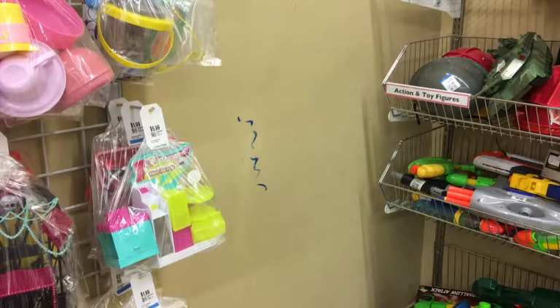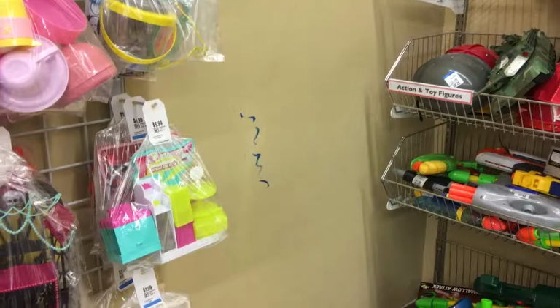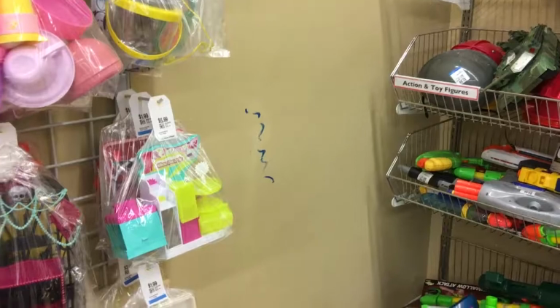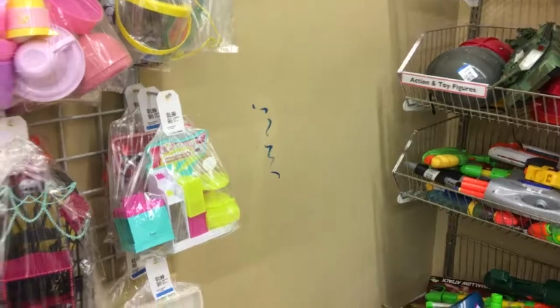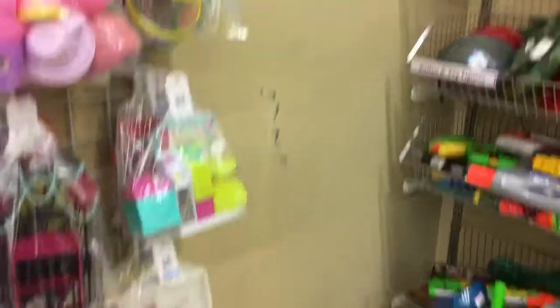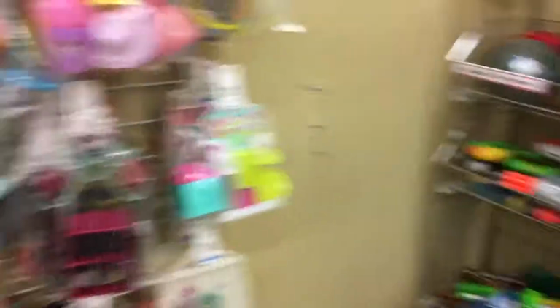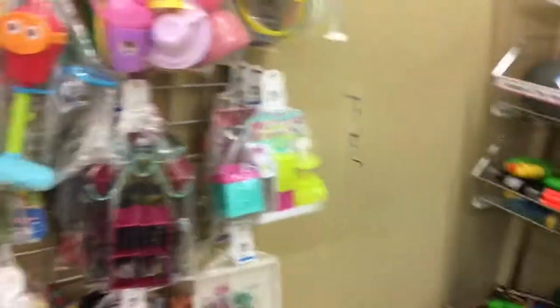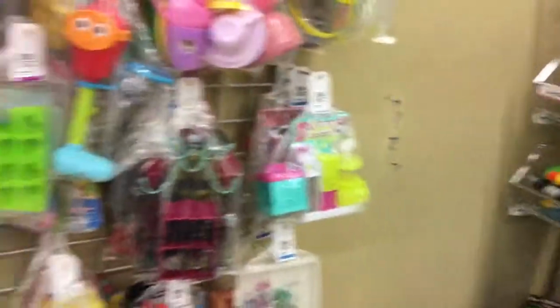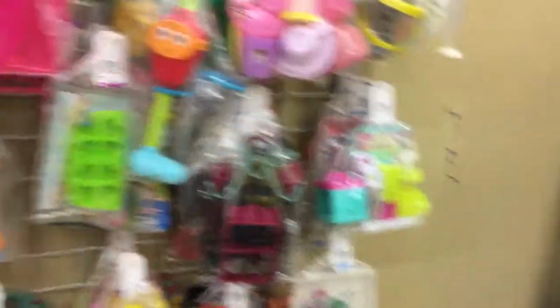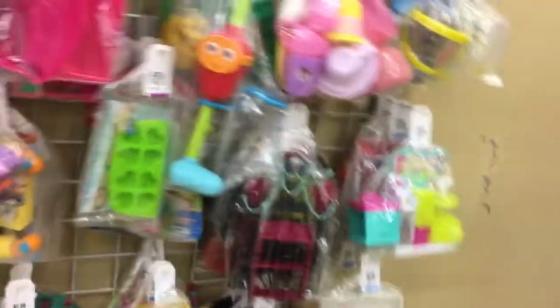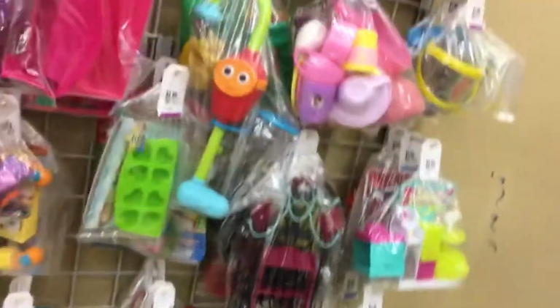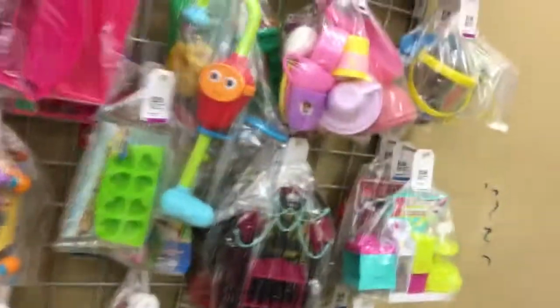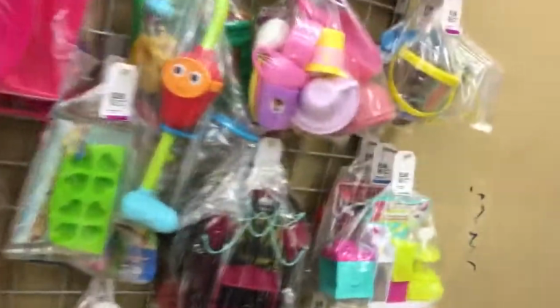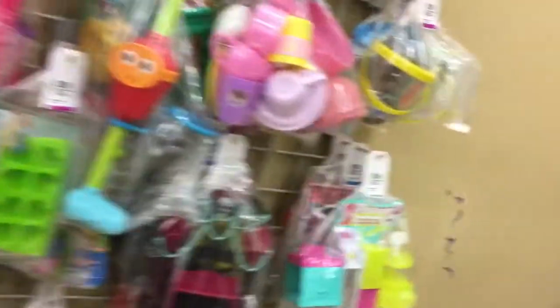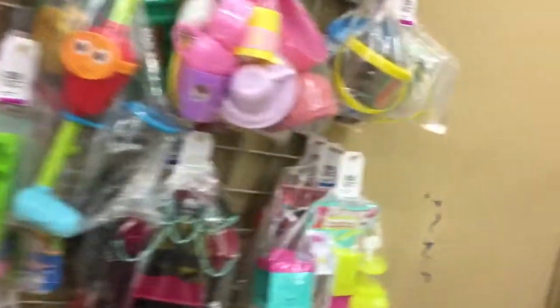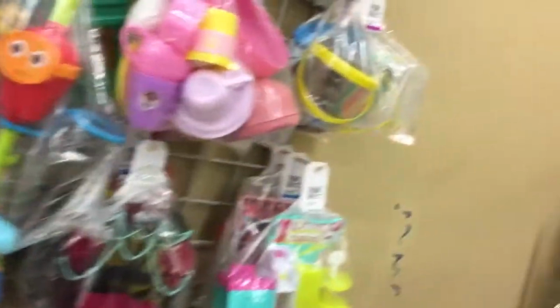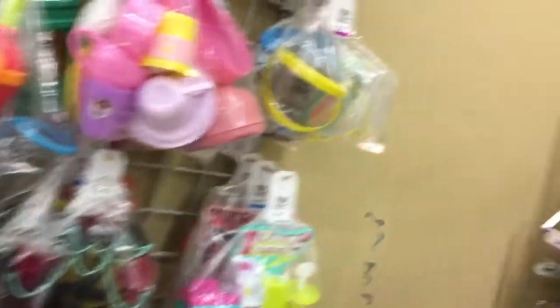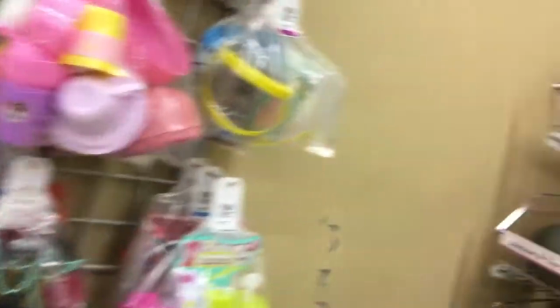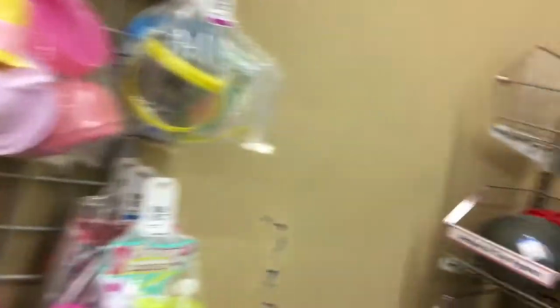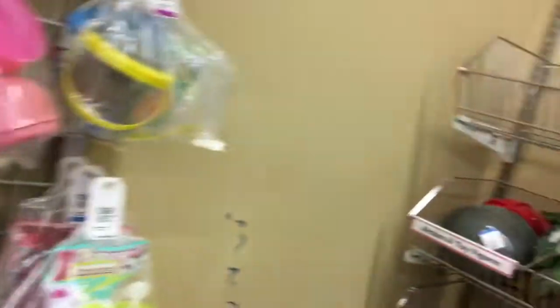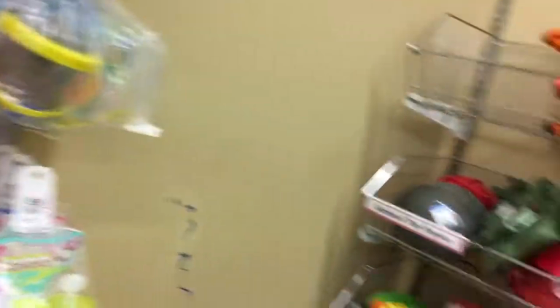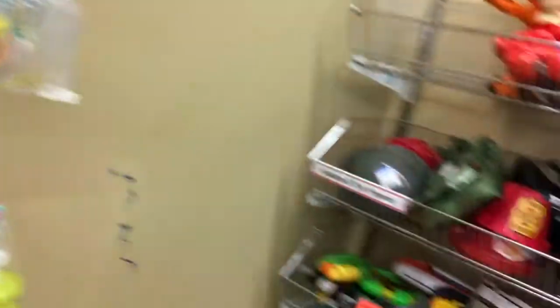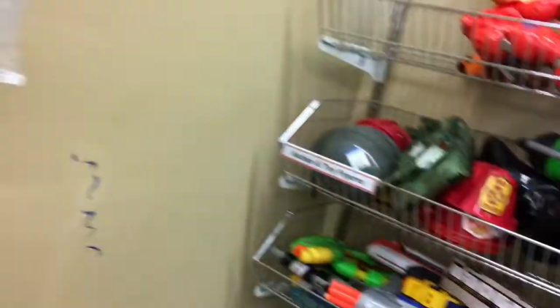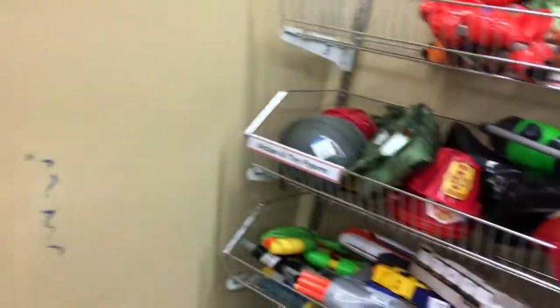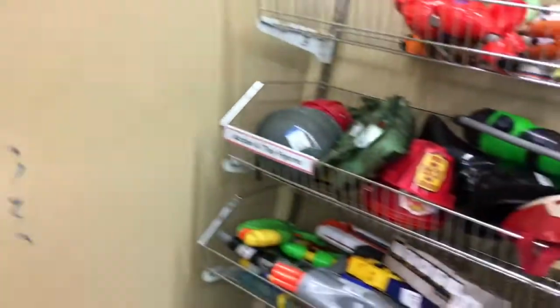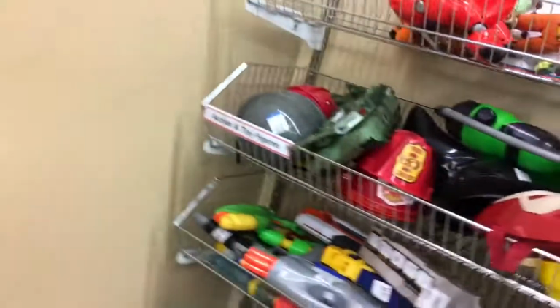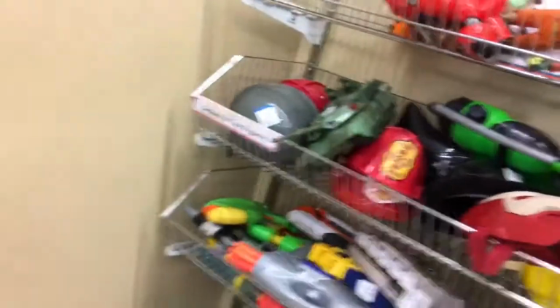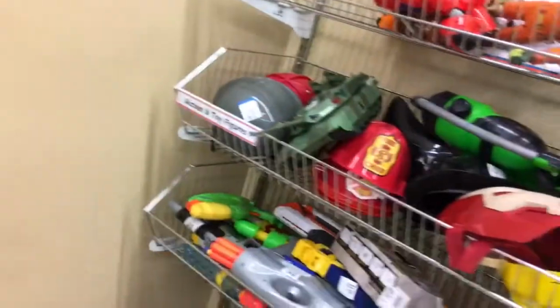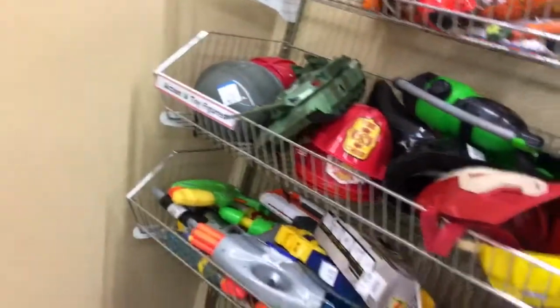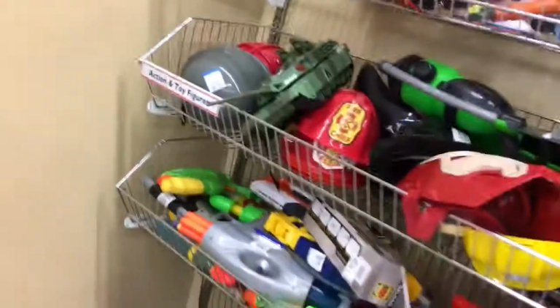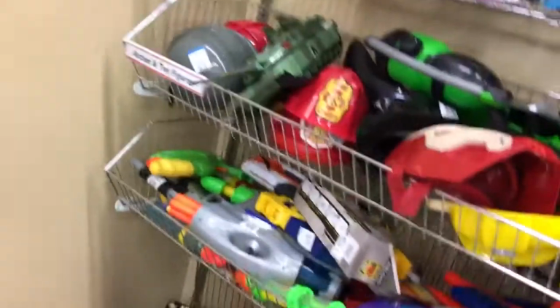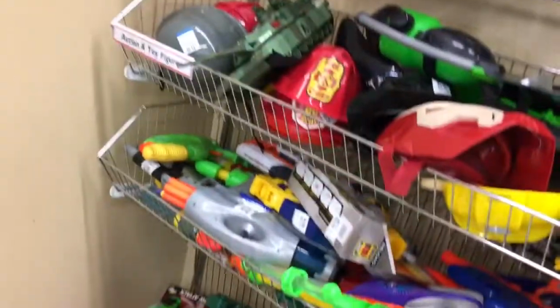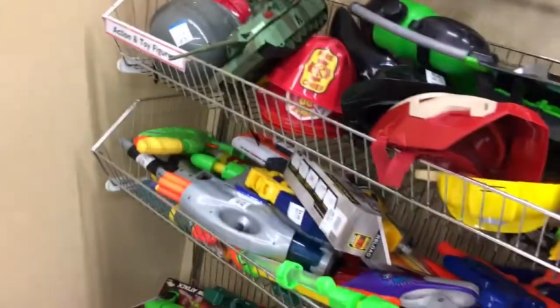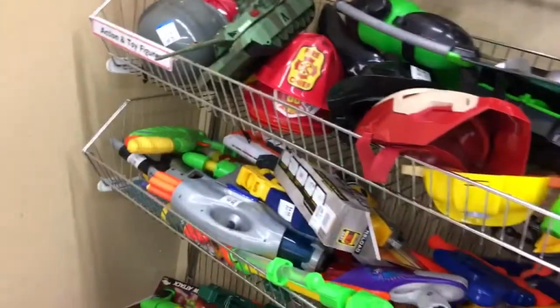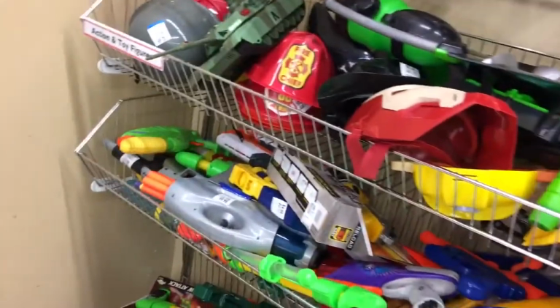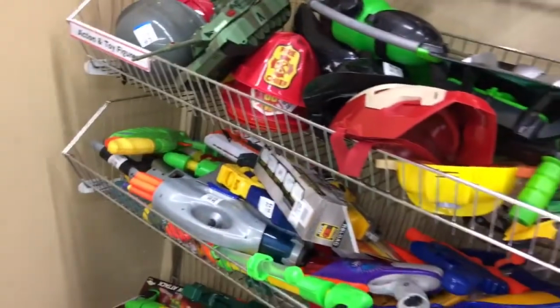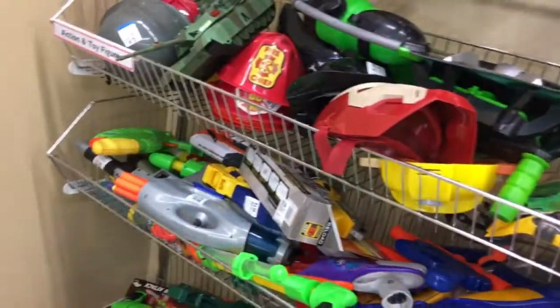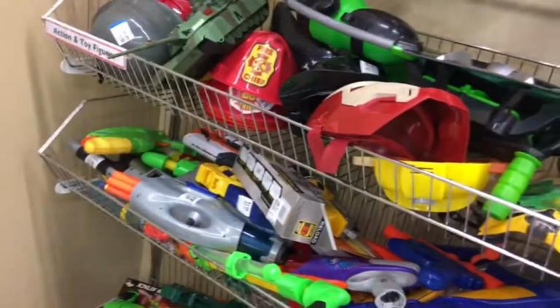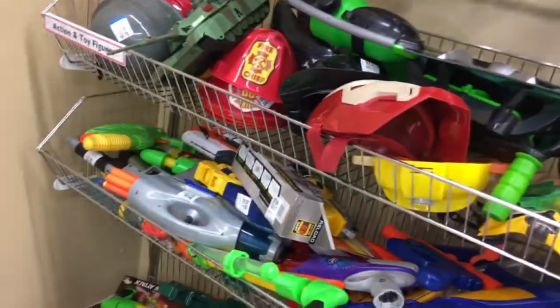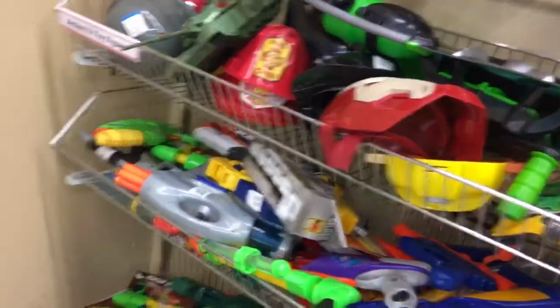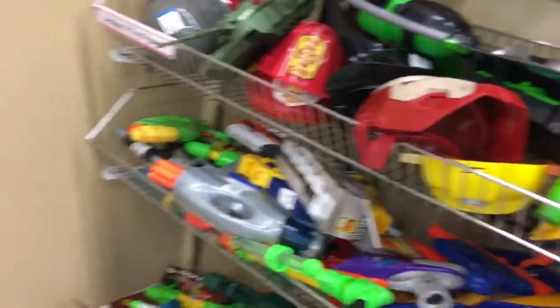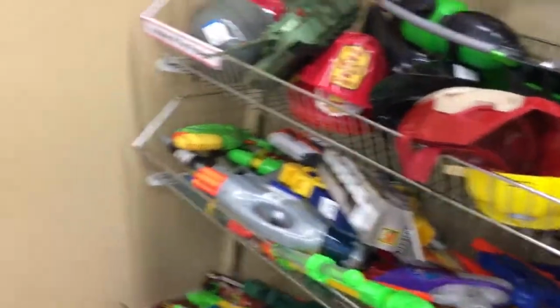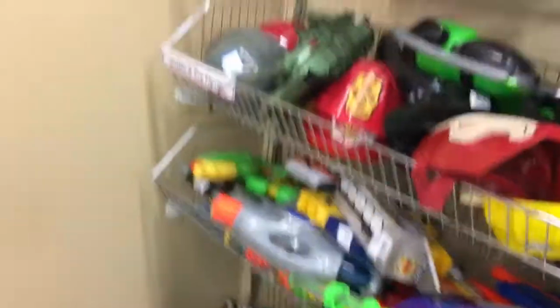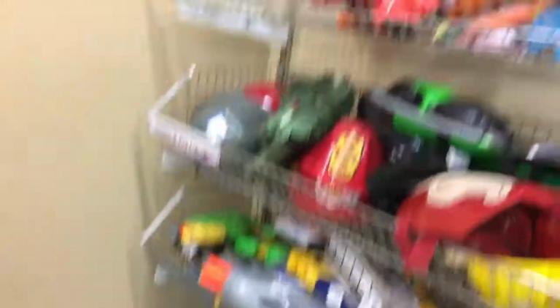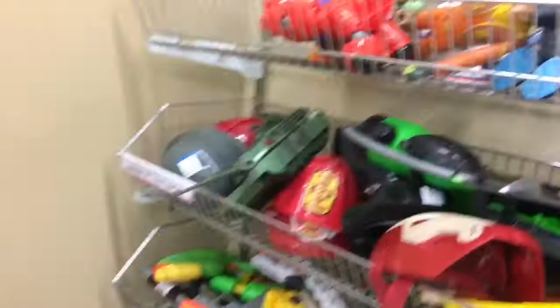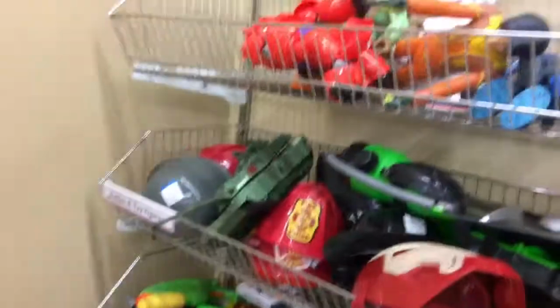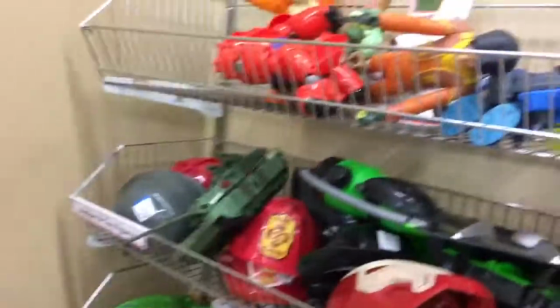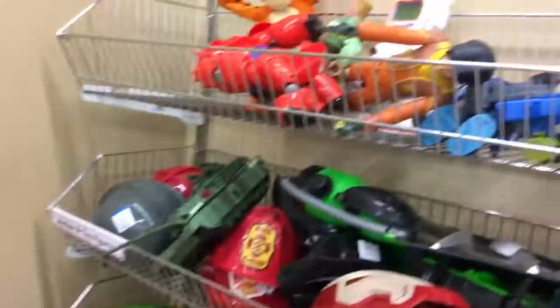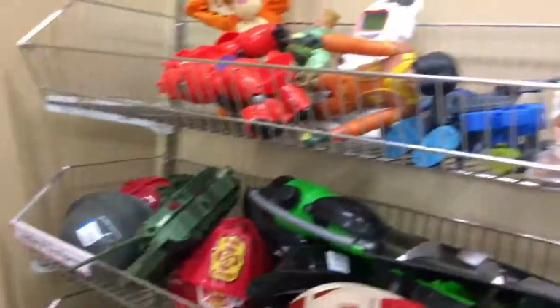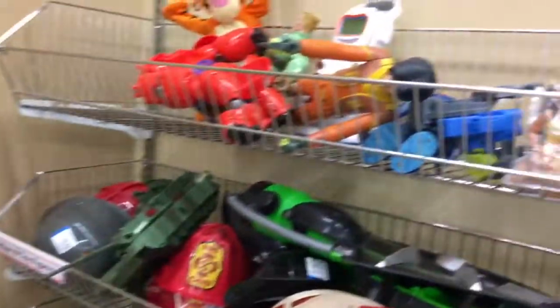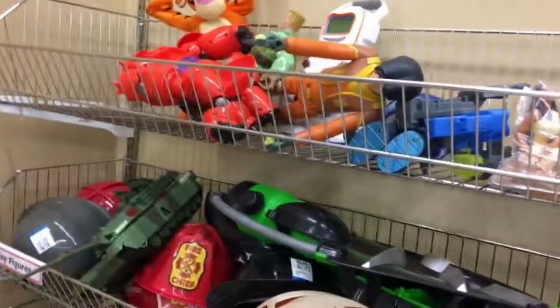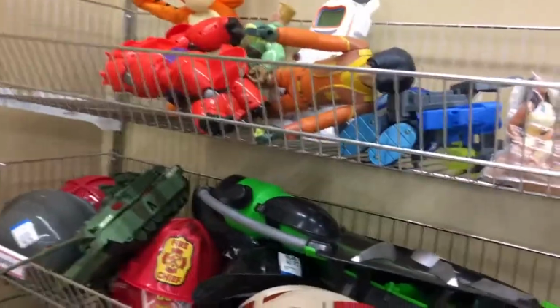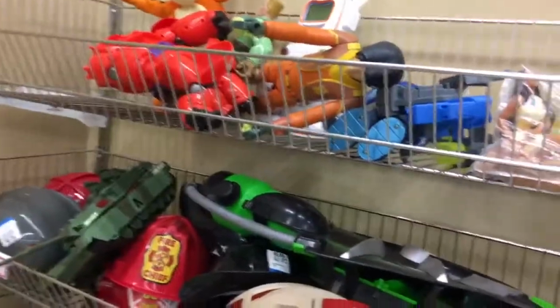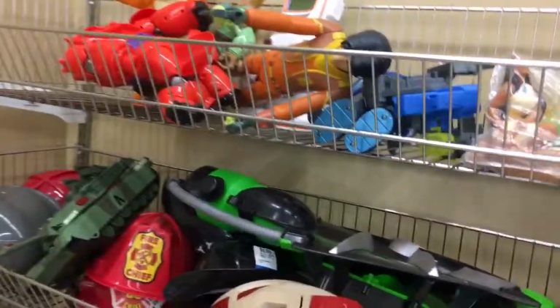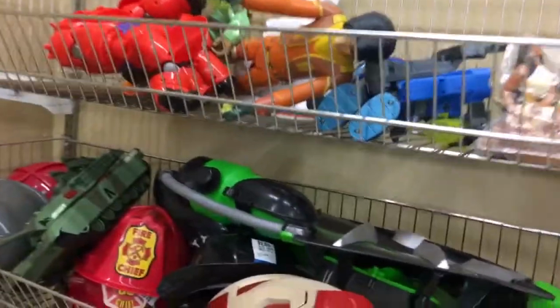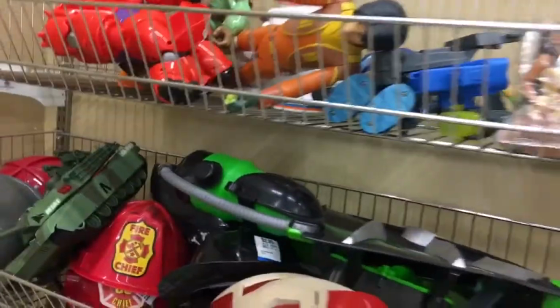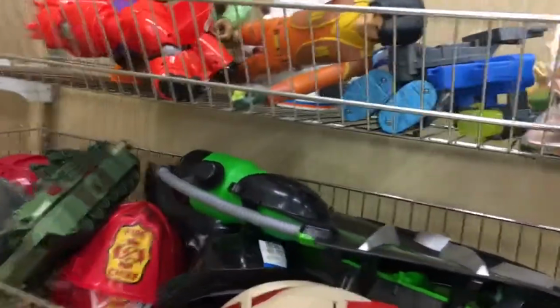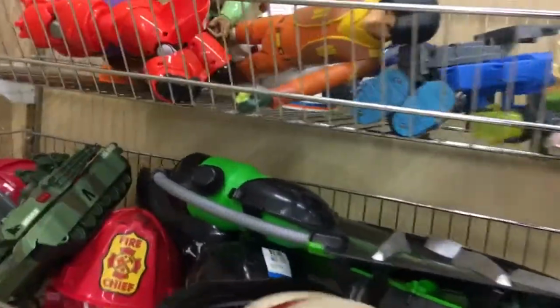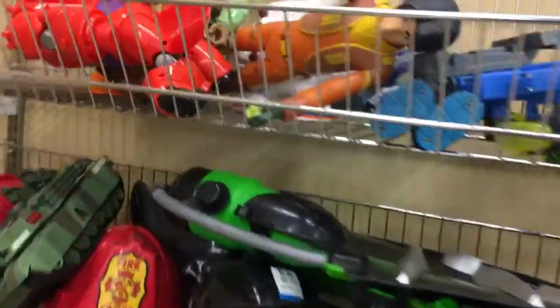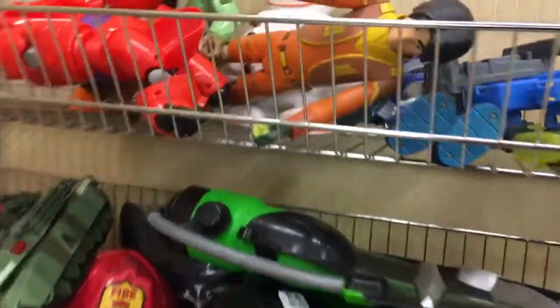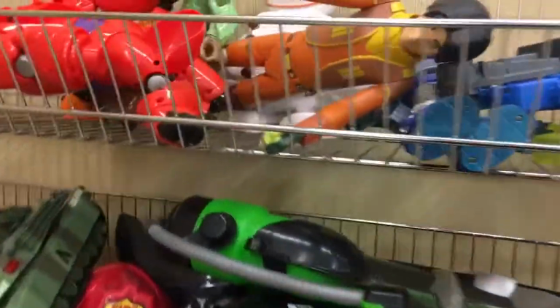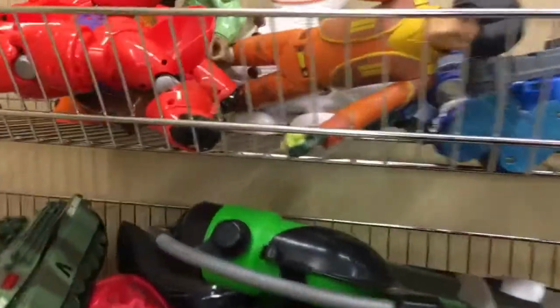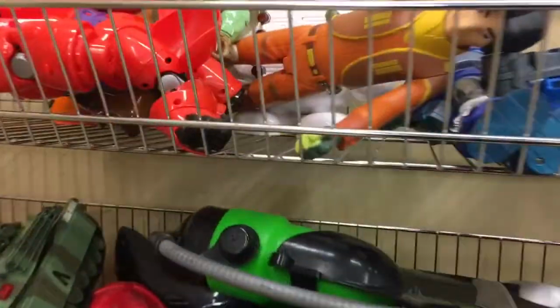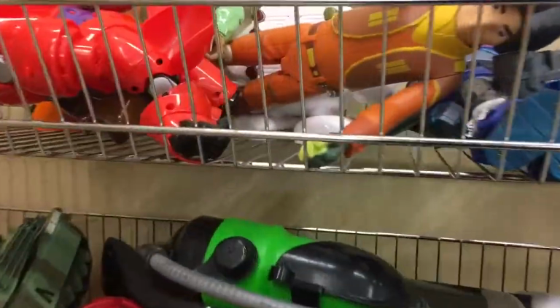Hi everybody, it's Barbie Rocks. Thanks for tuning in to another session — today I'm over at the toy section.